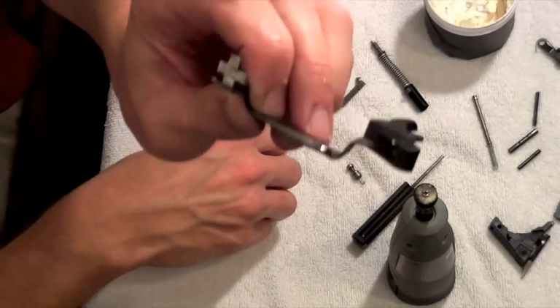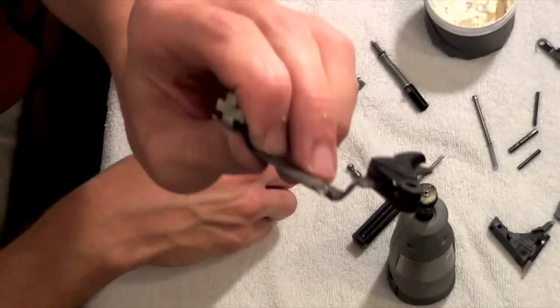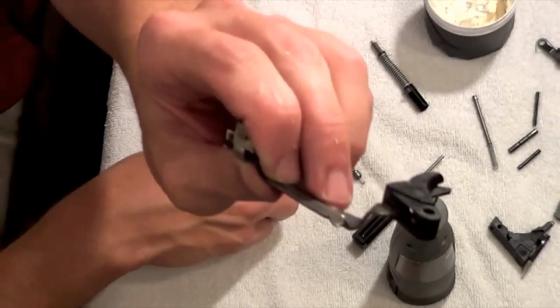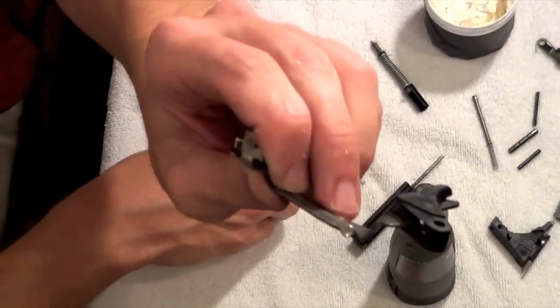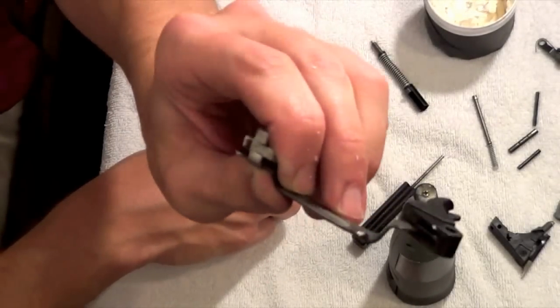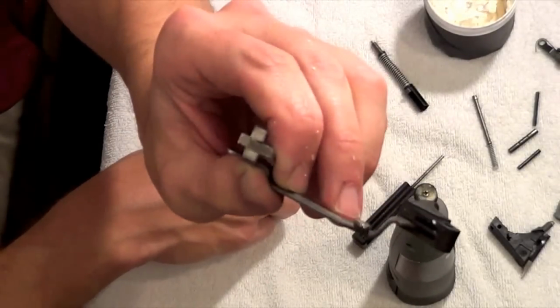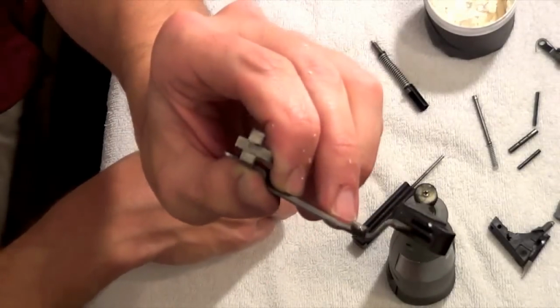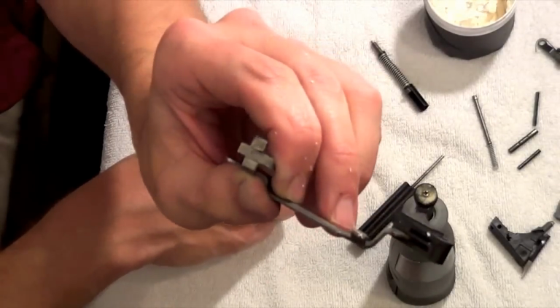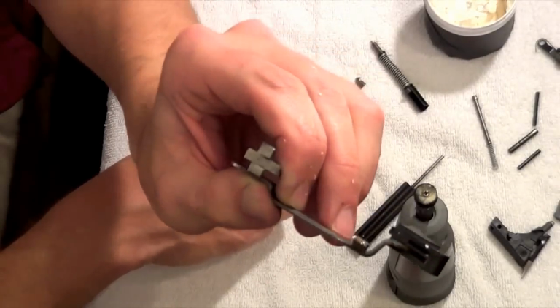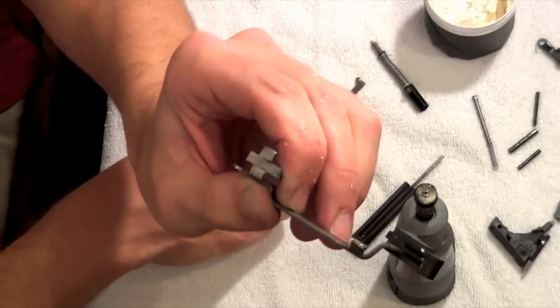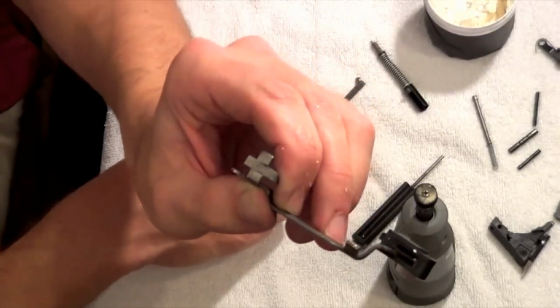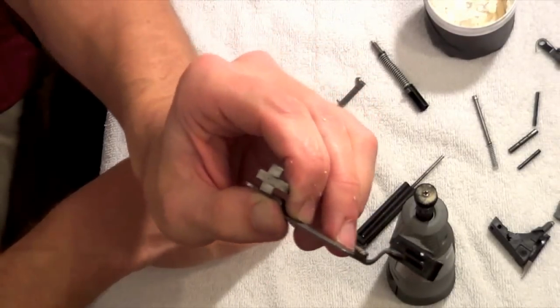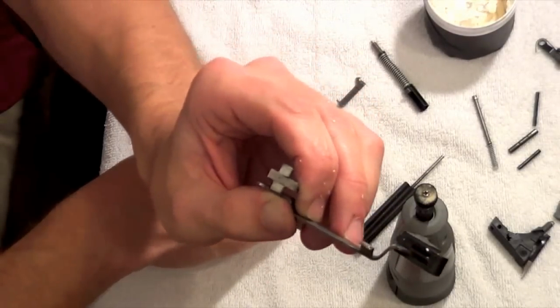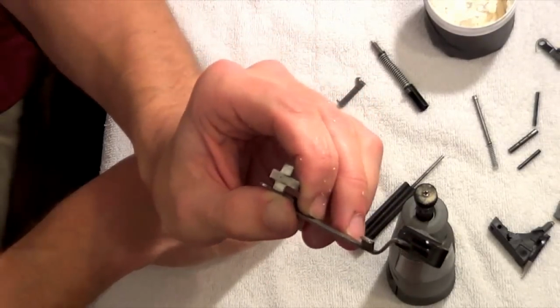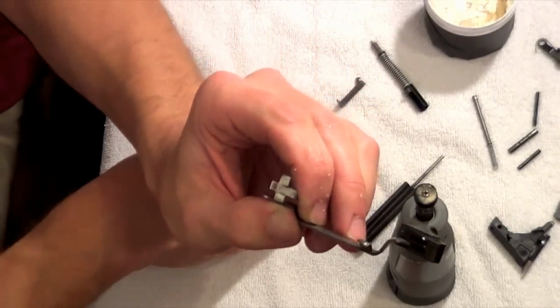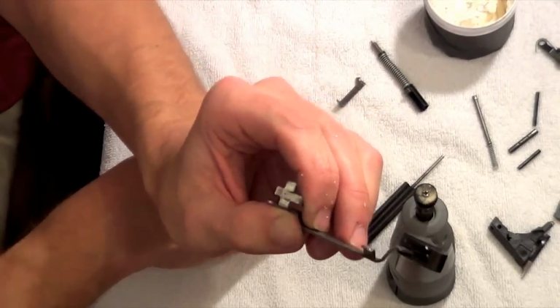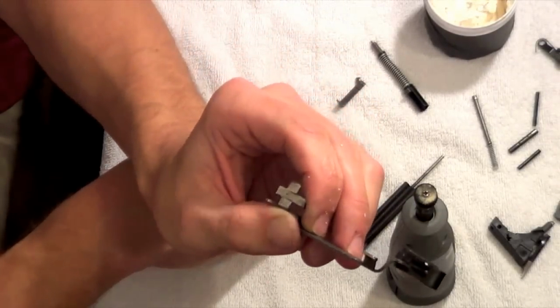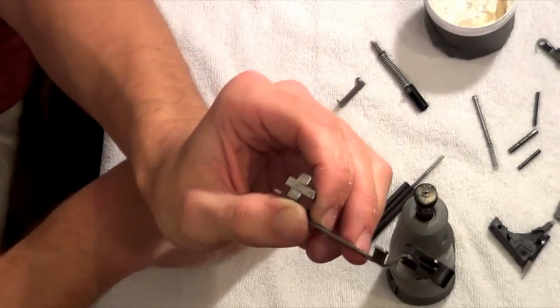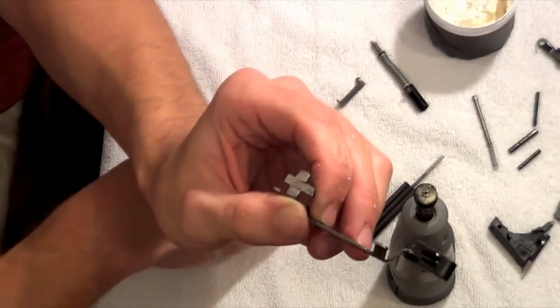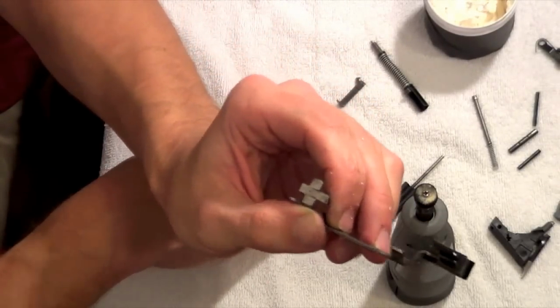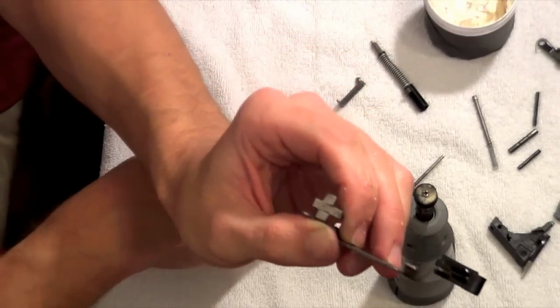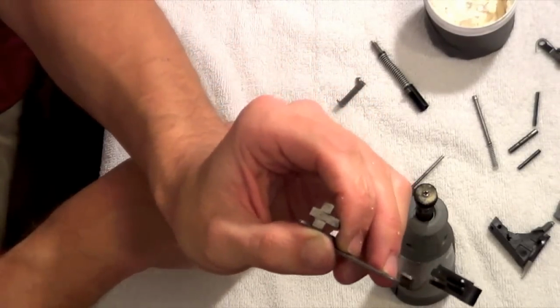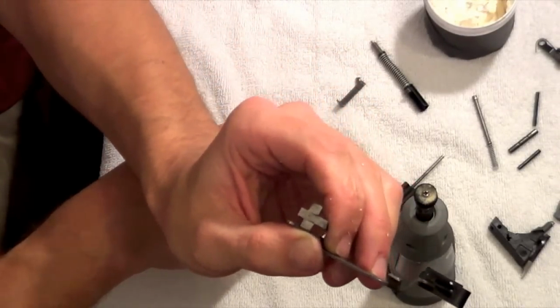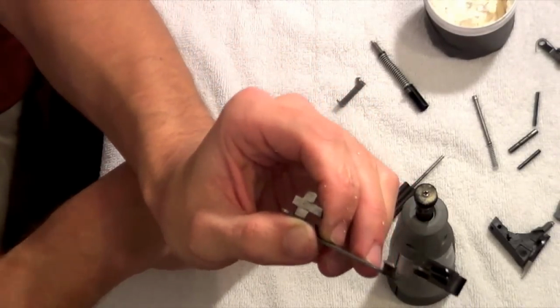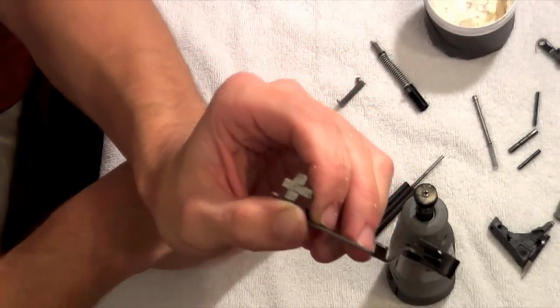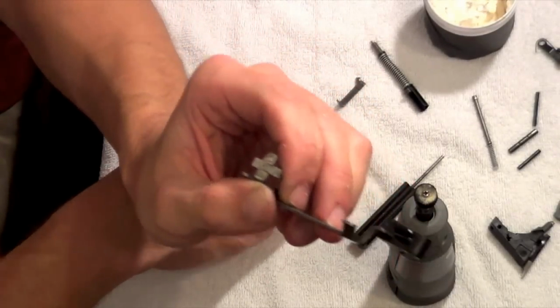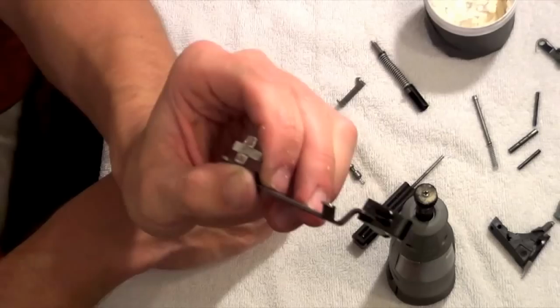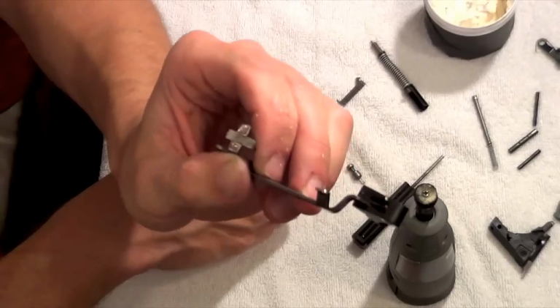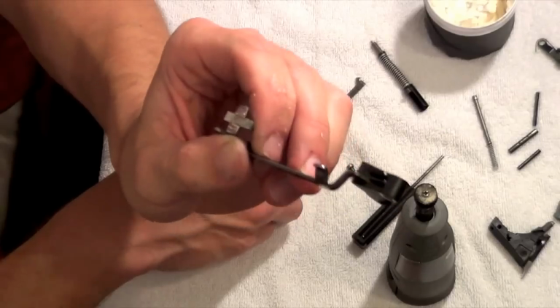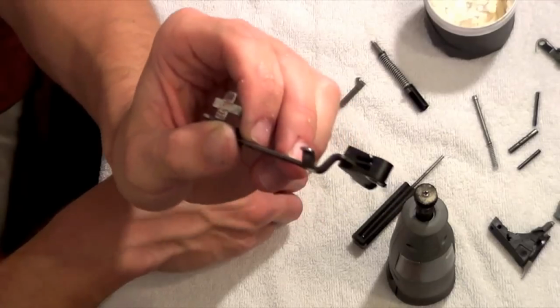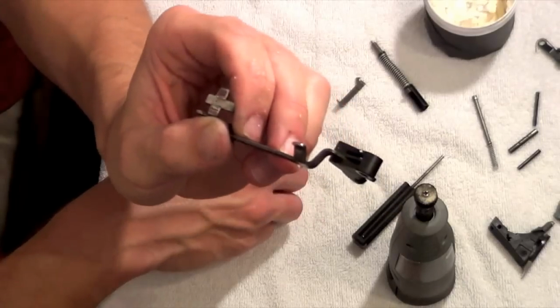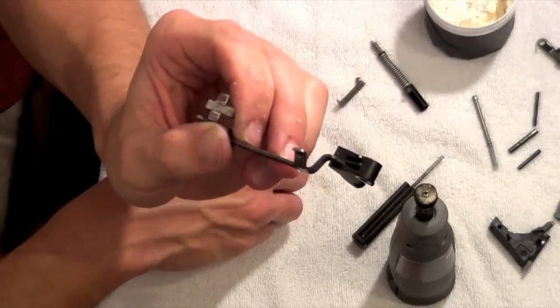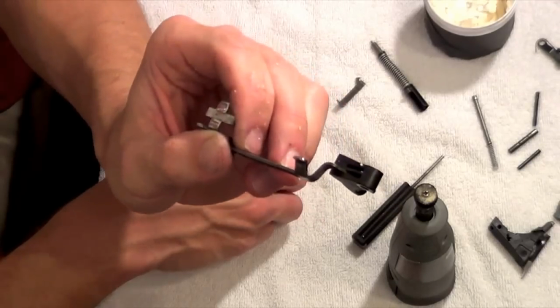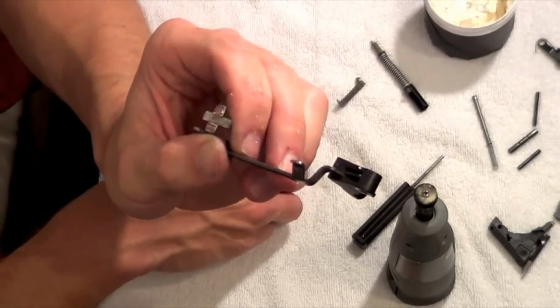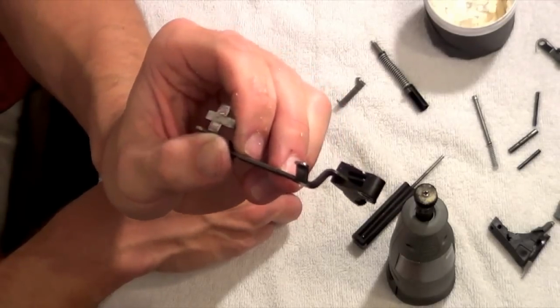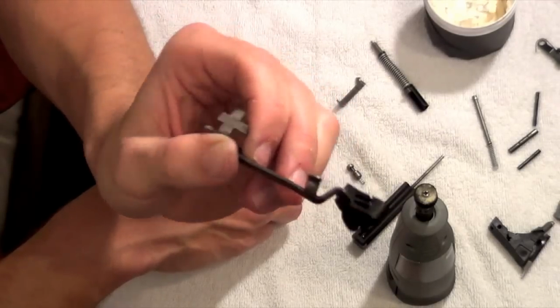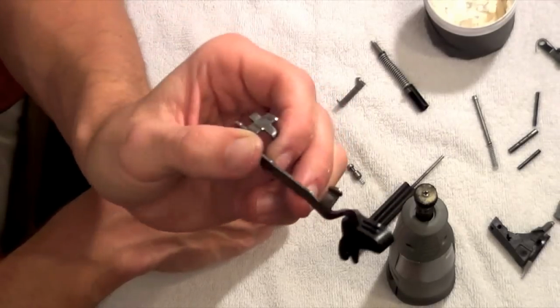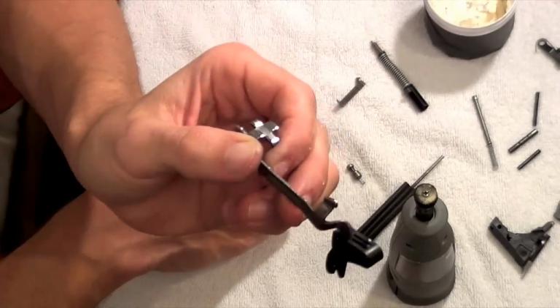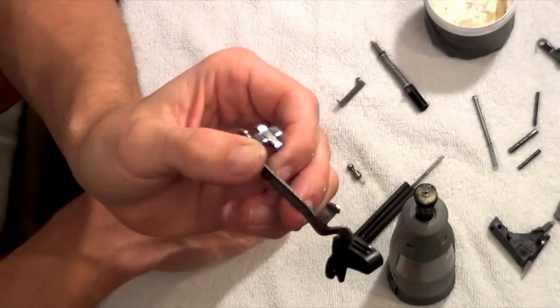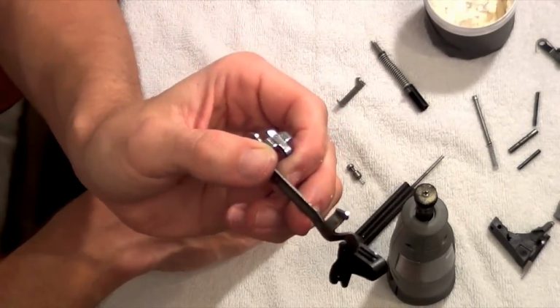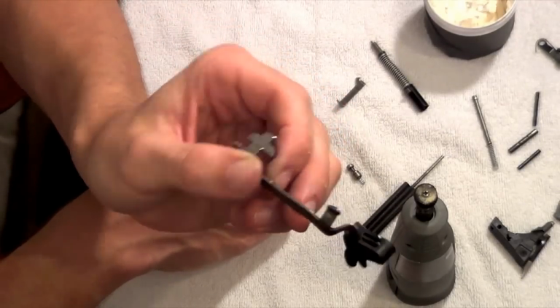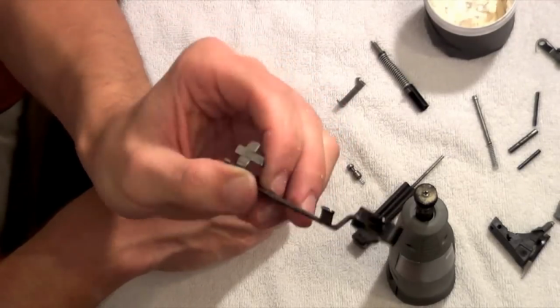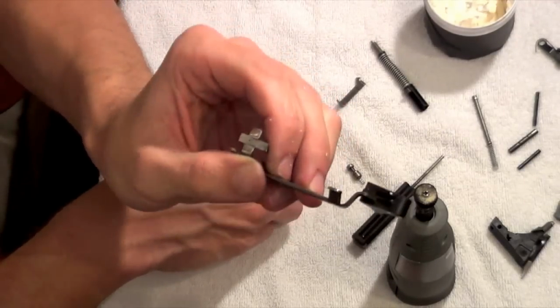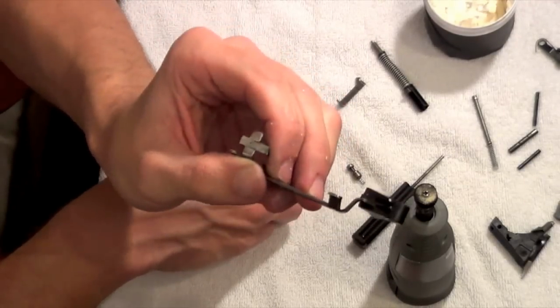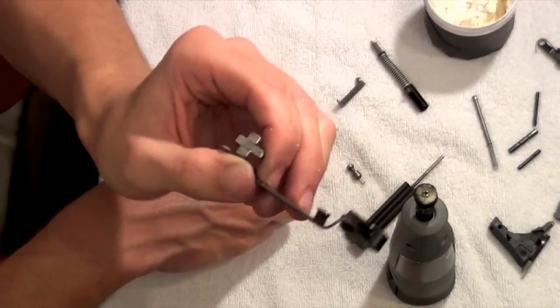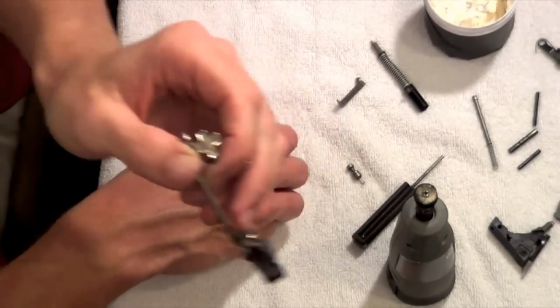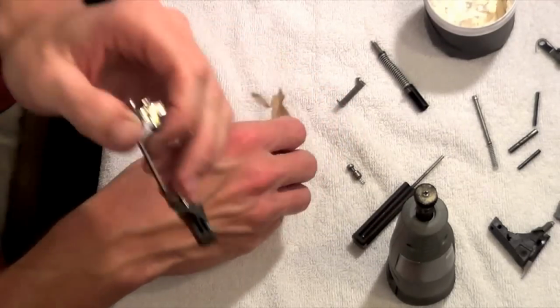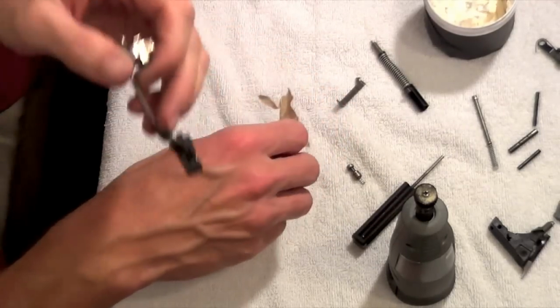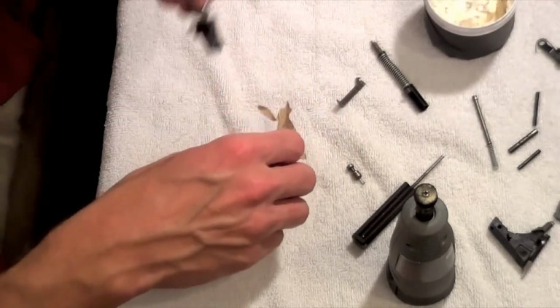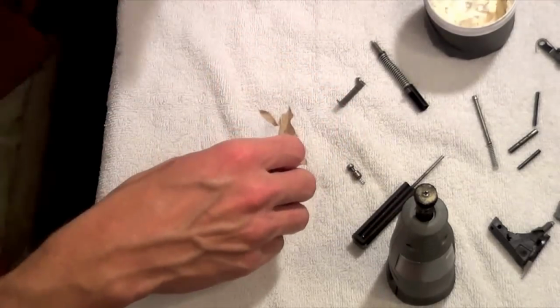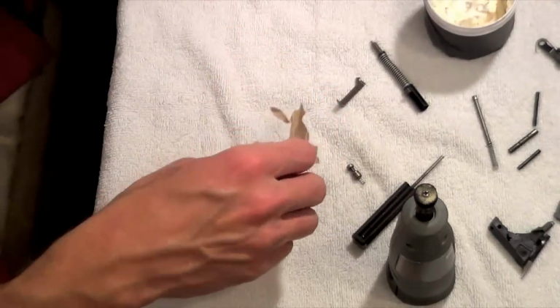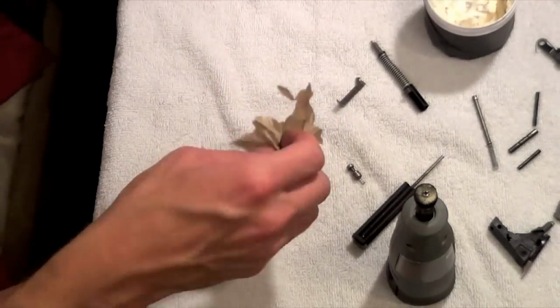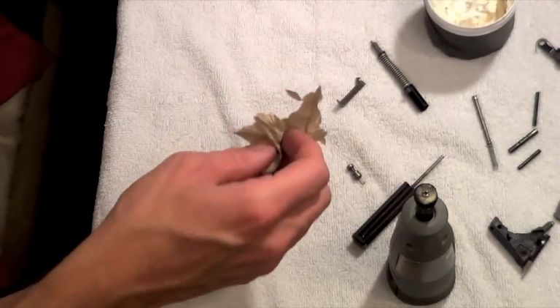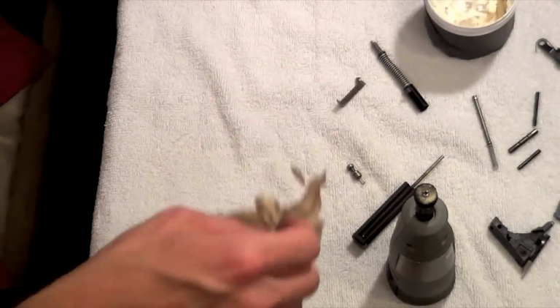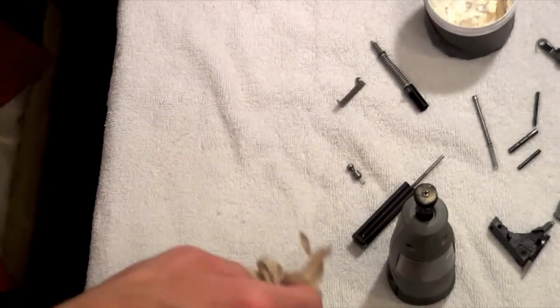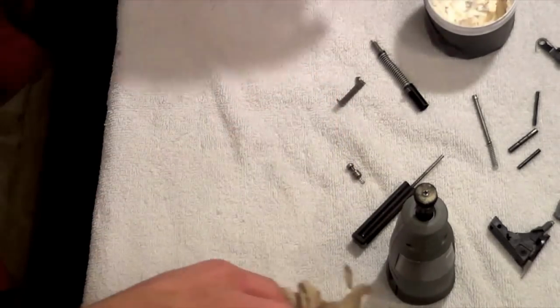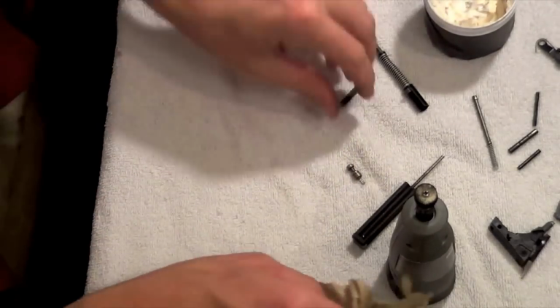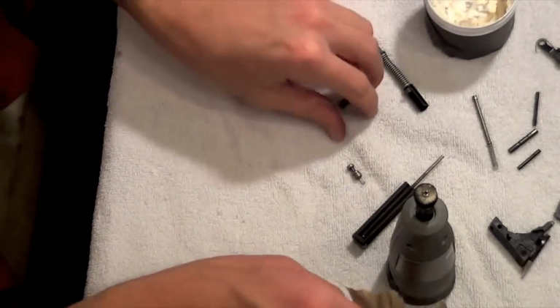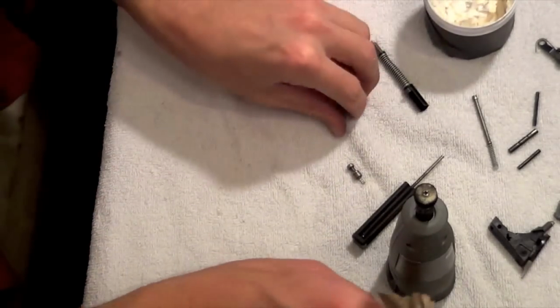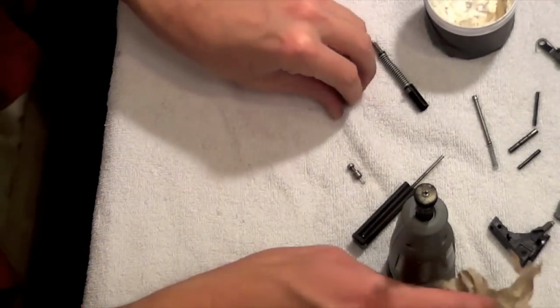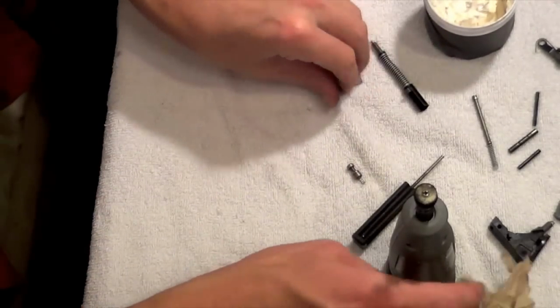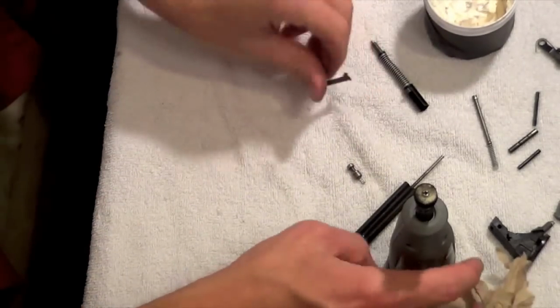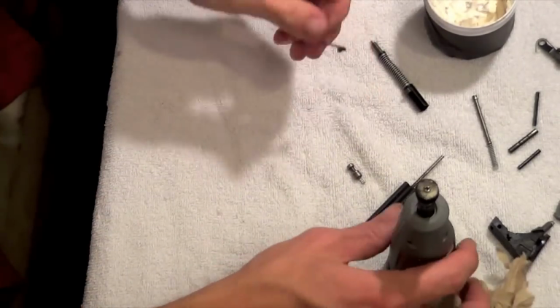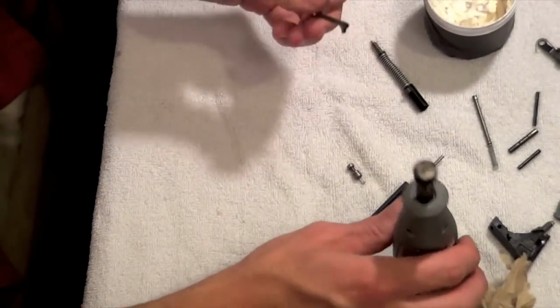Just to show you how much smoother that is — I'm not sure how well that picks up in the camera, but believe me it's a lot smoother. We'll set that aside.